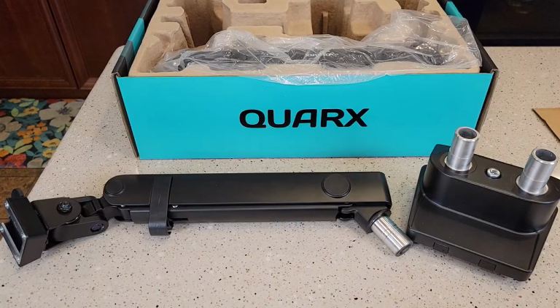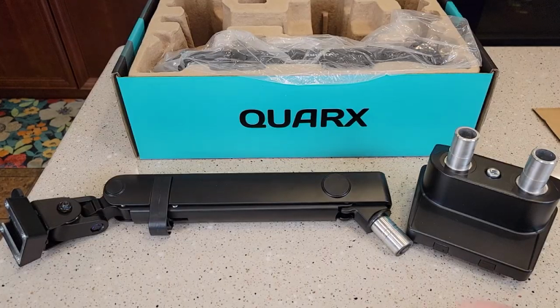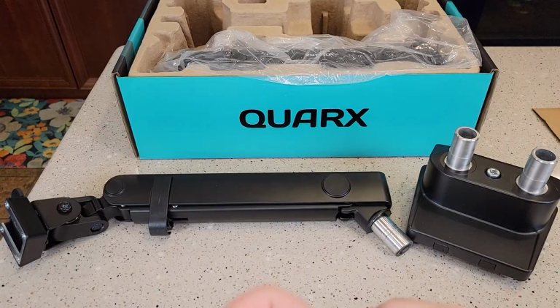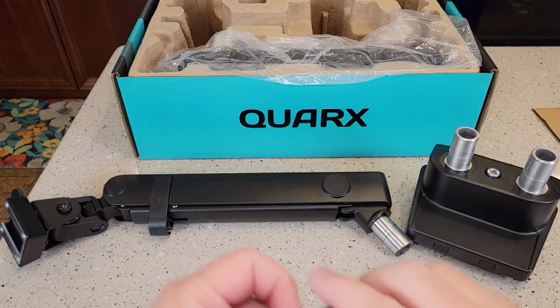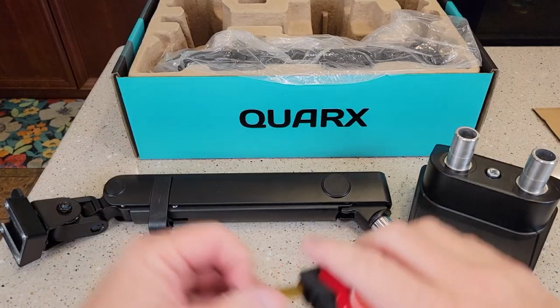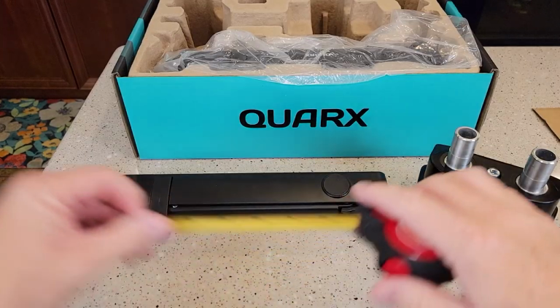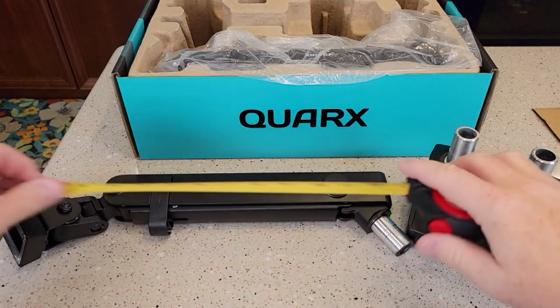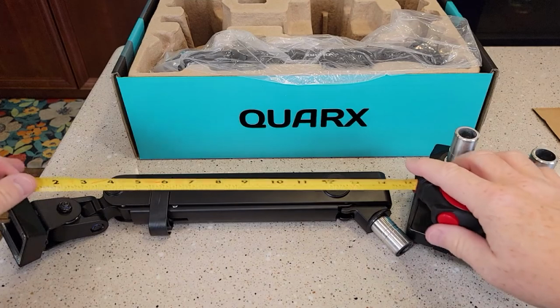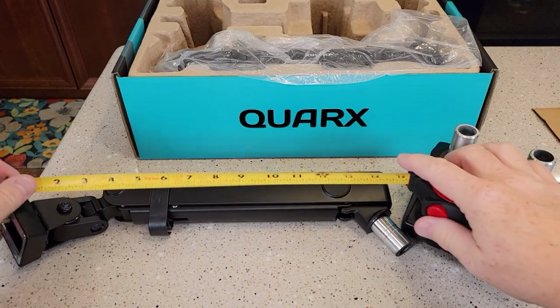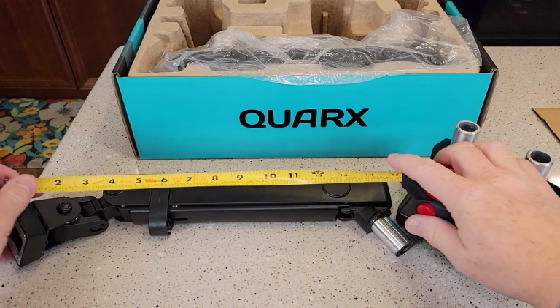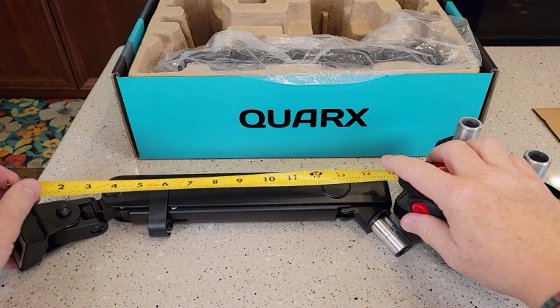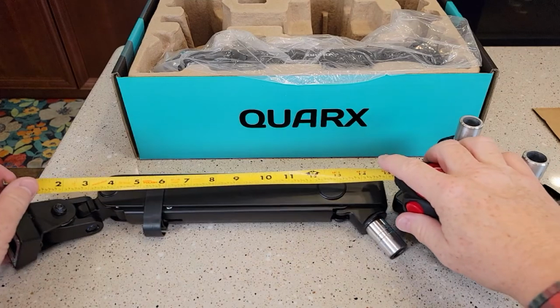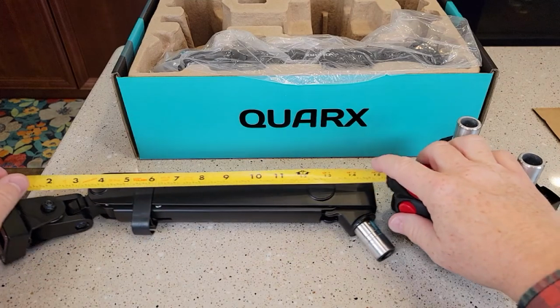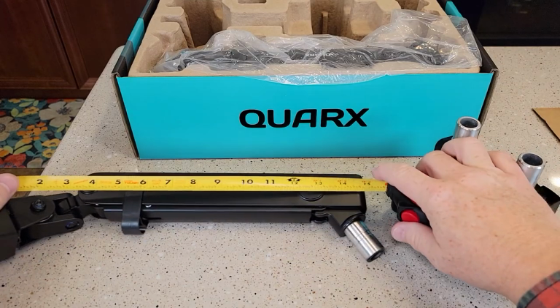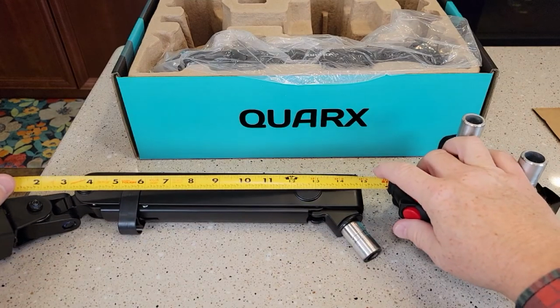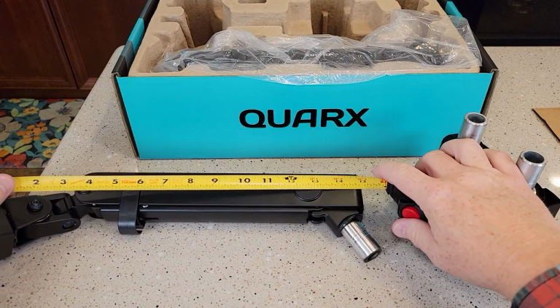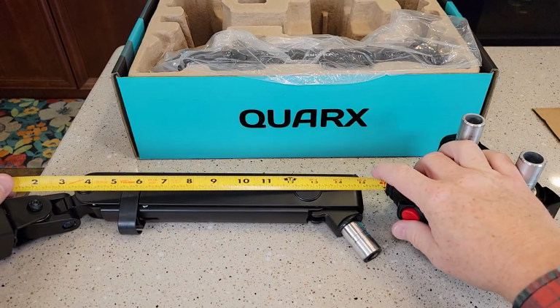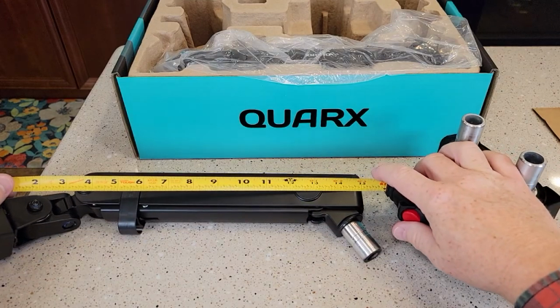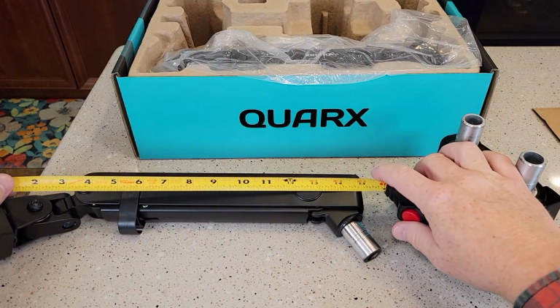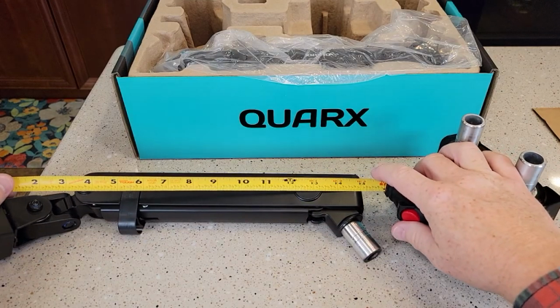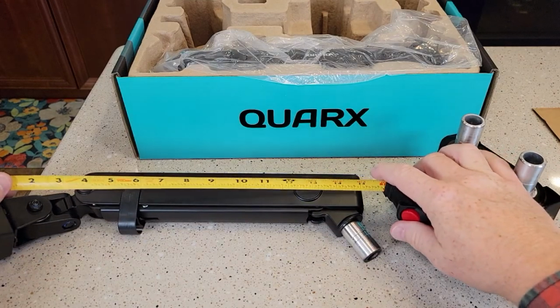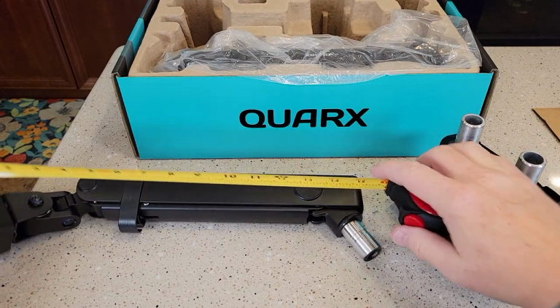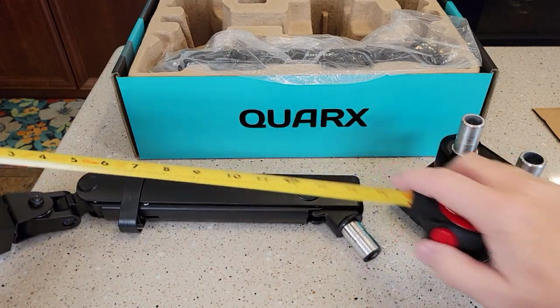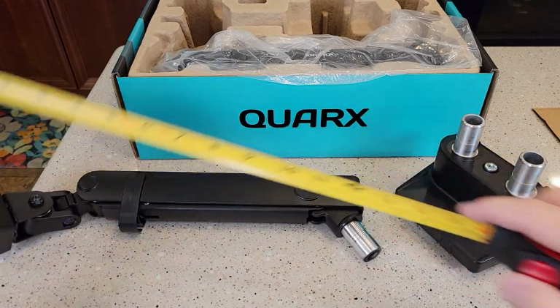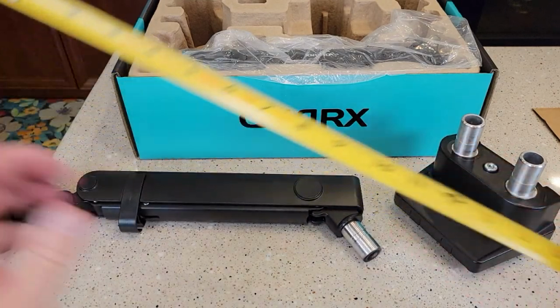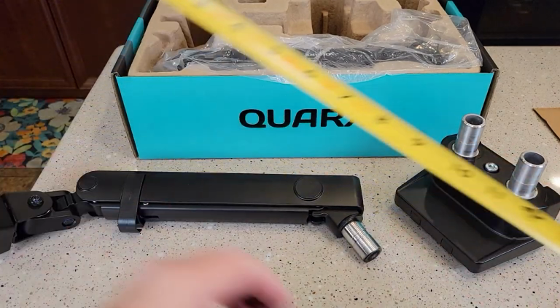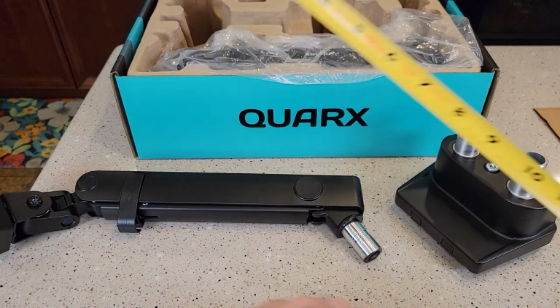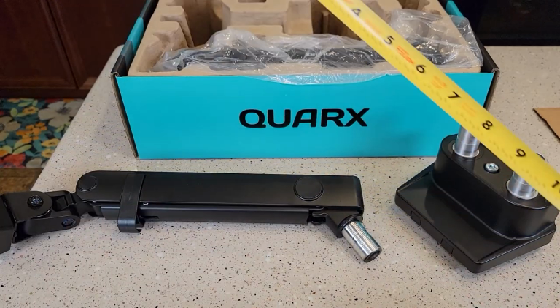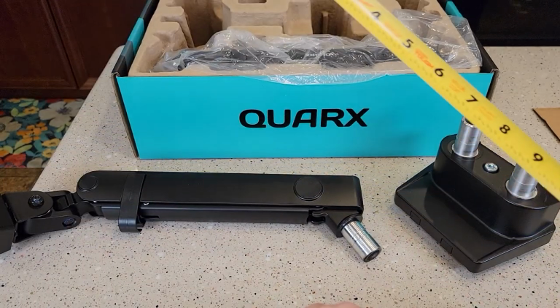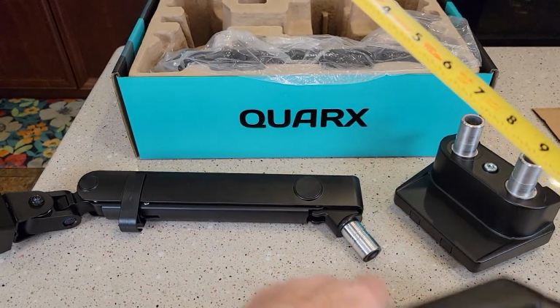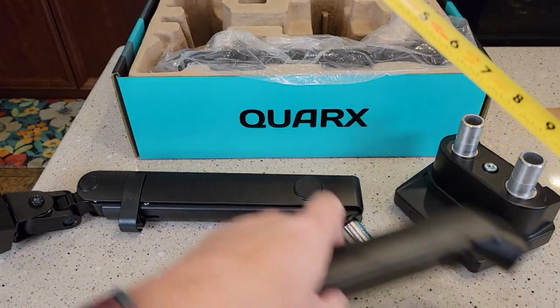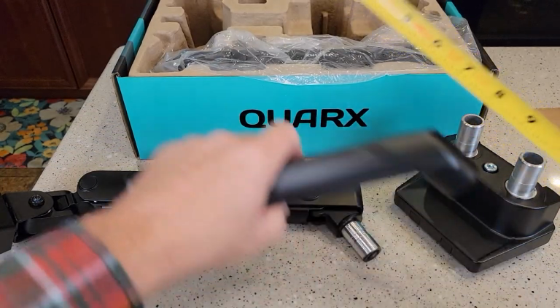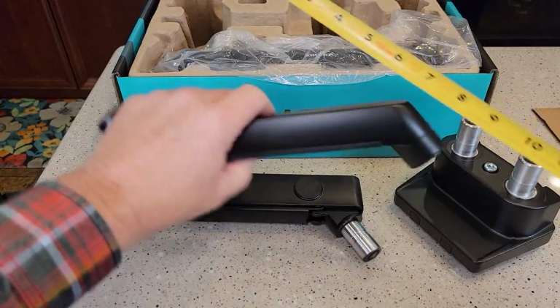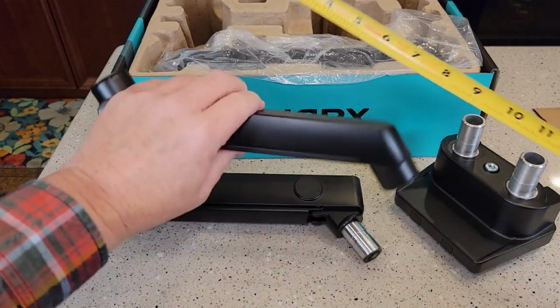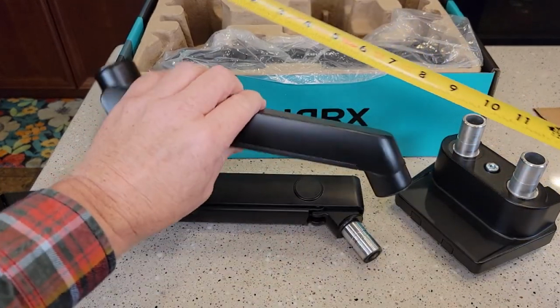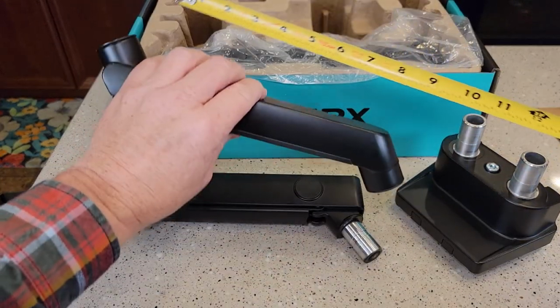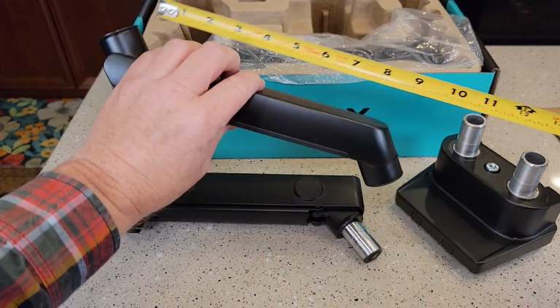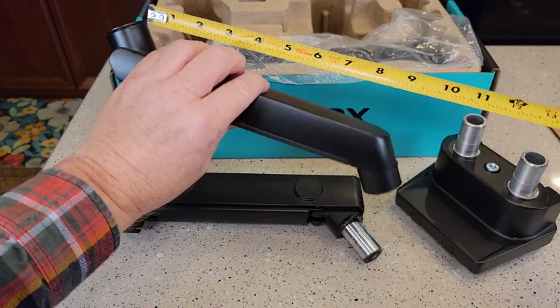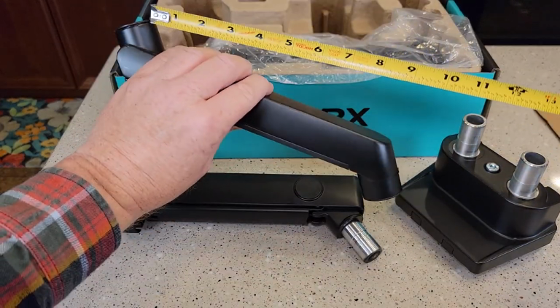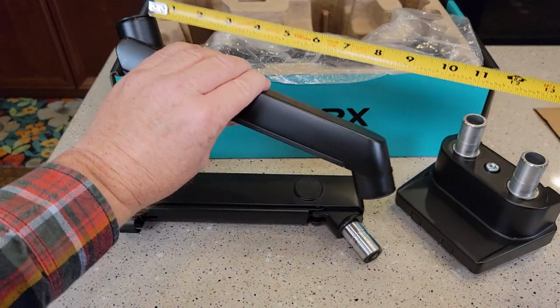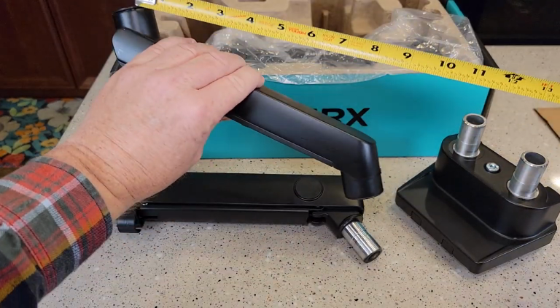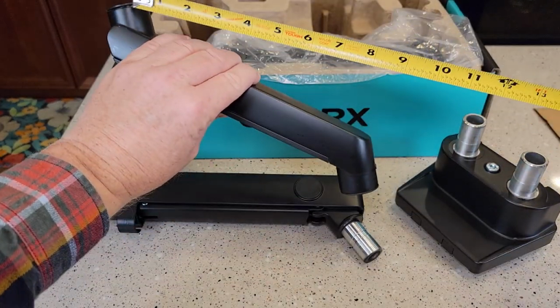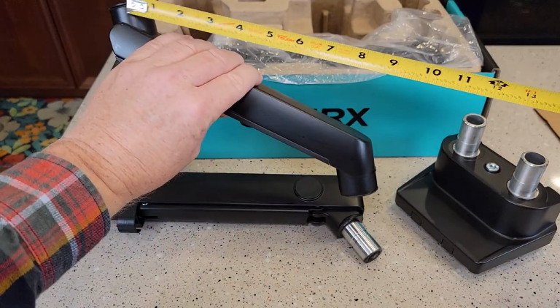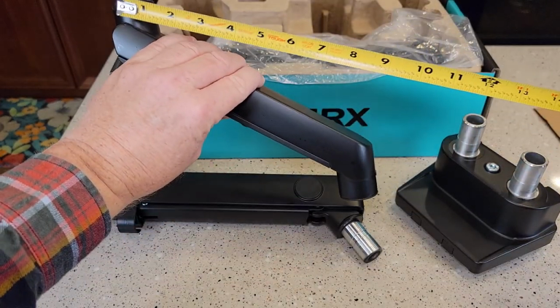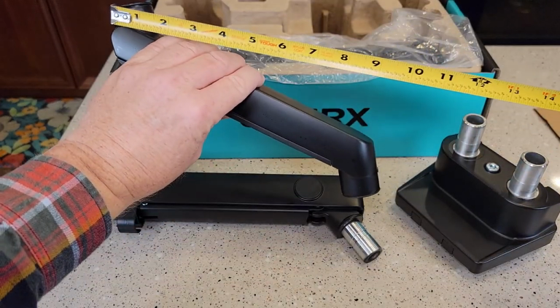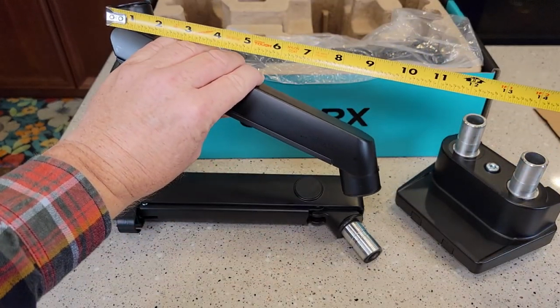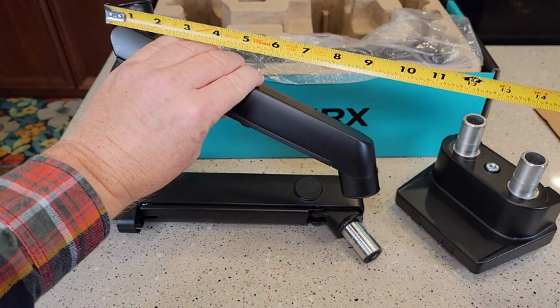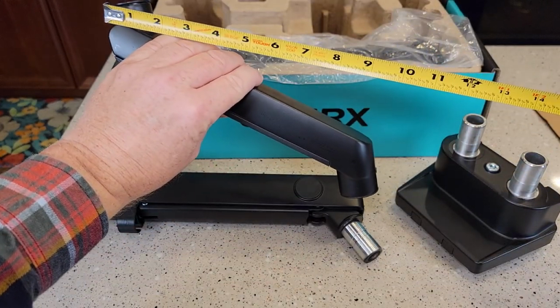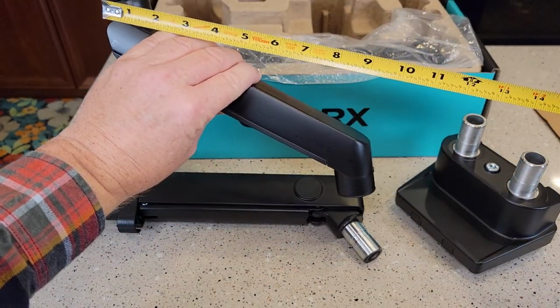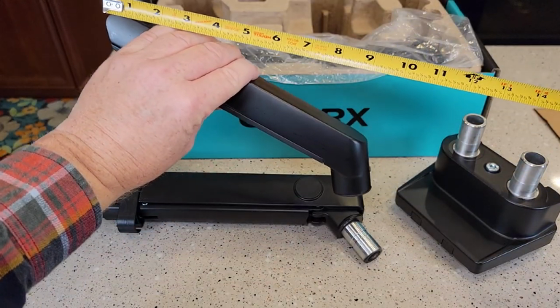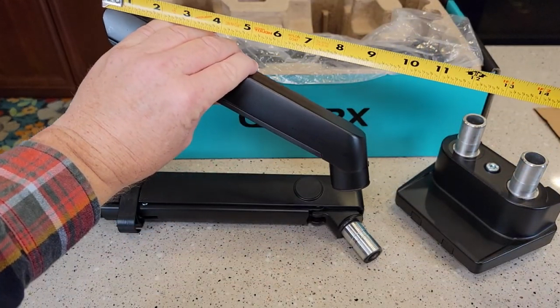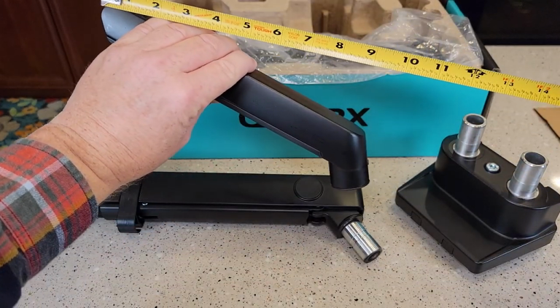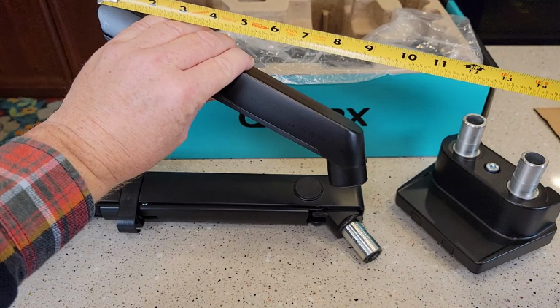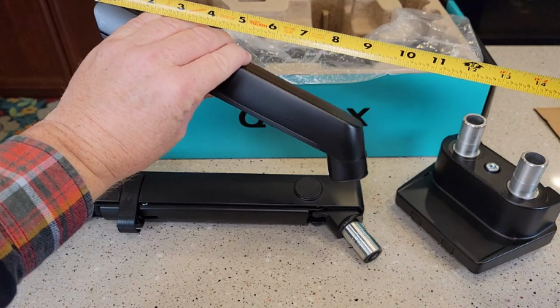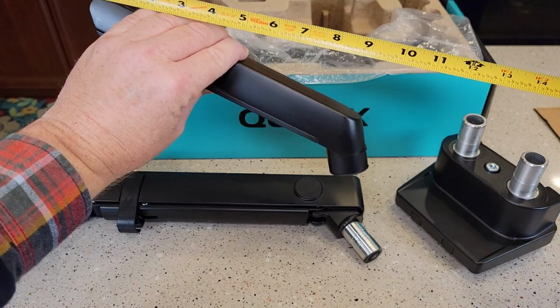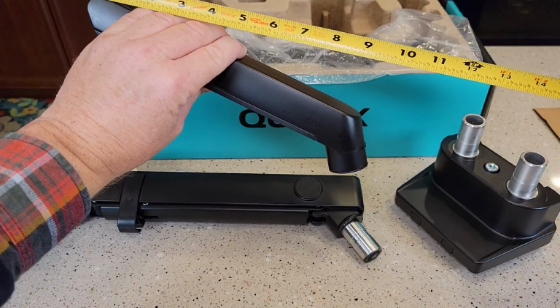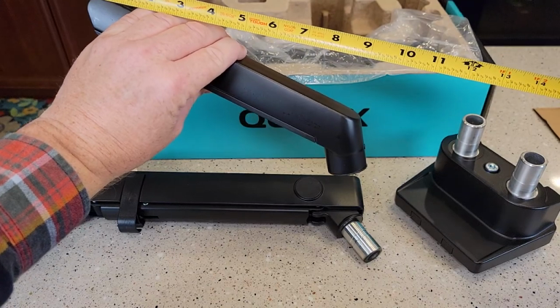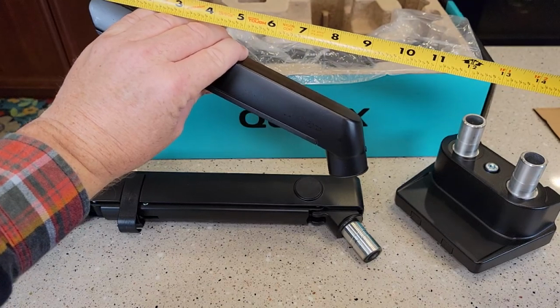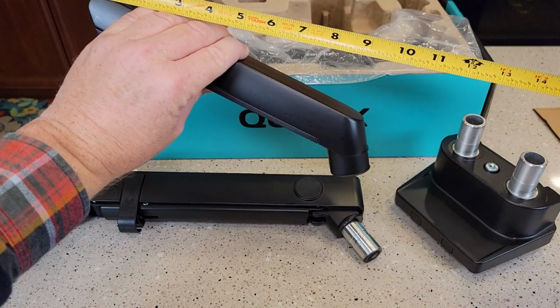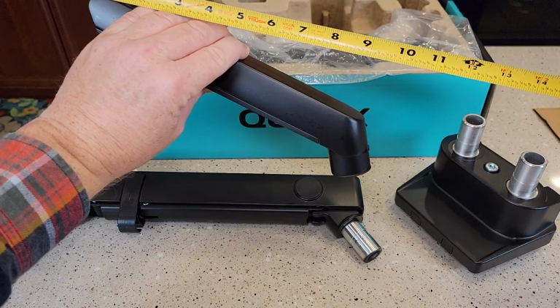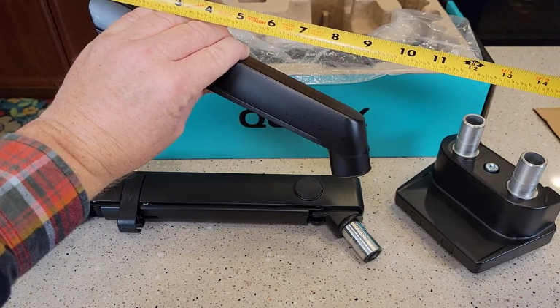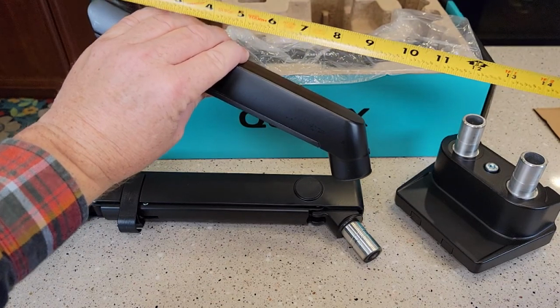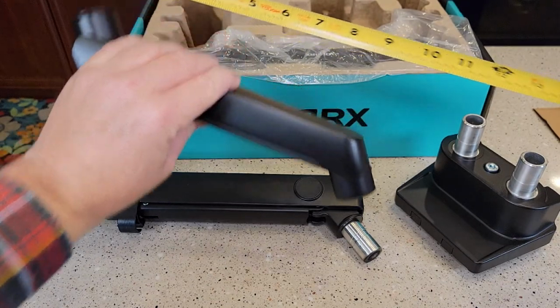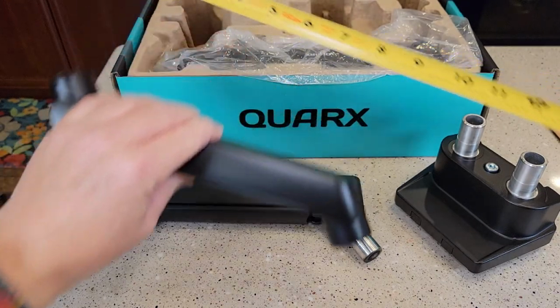Looking at some measurements — this arm is right at 15 inches, and this second arm is going to get you another, looks like about nine inches.